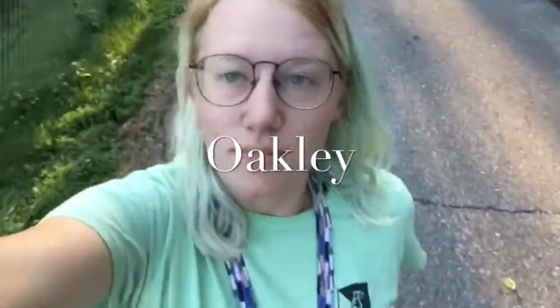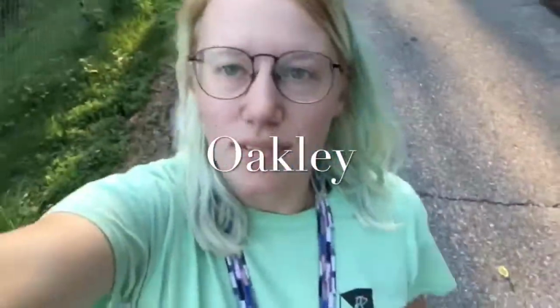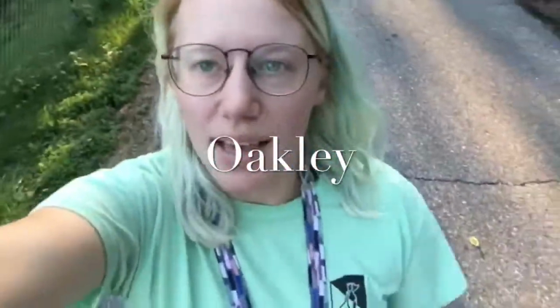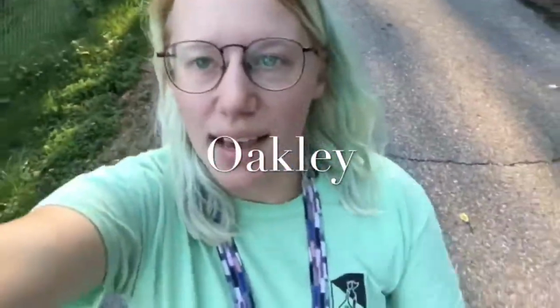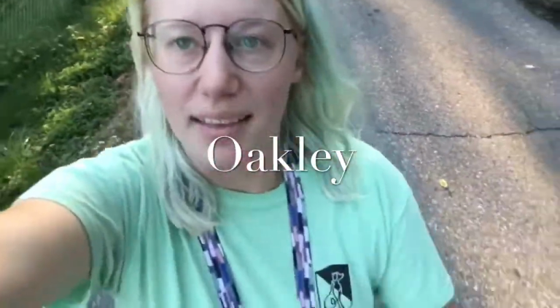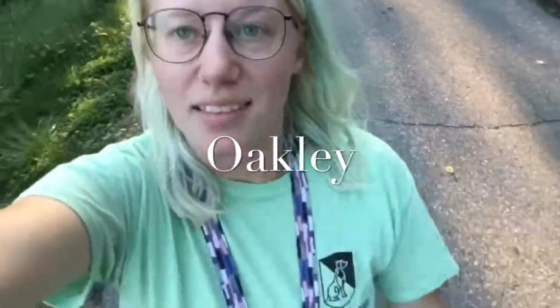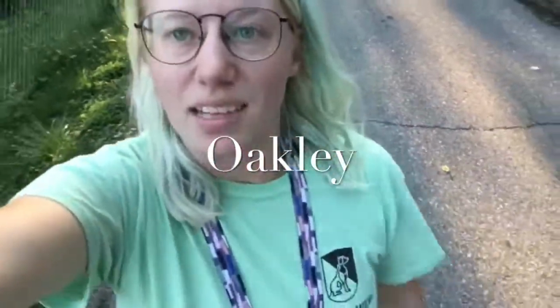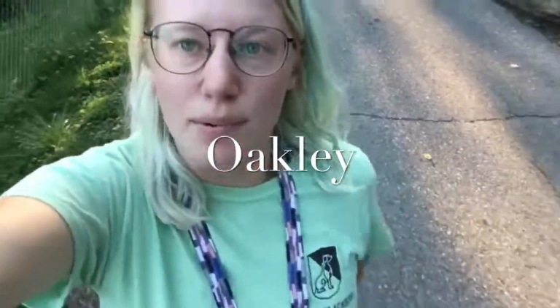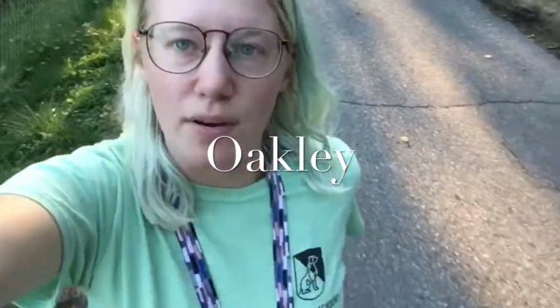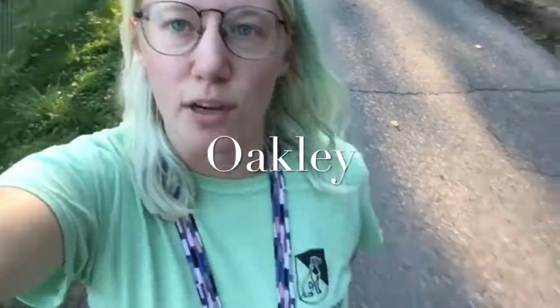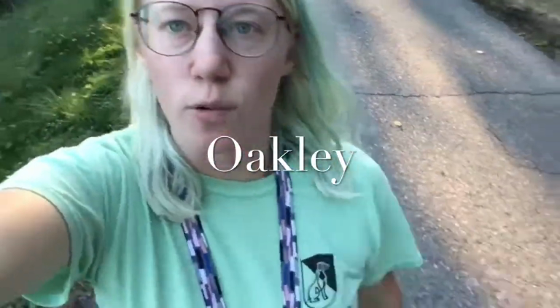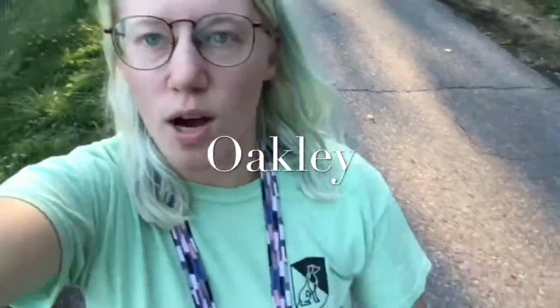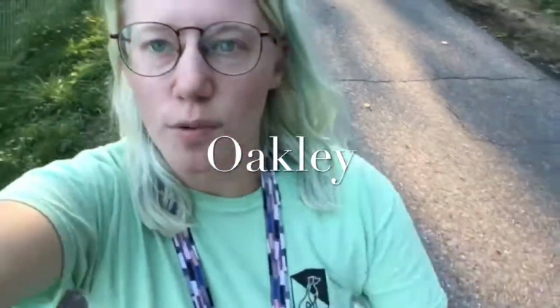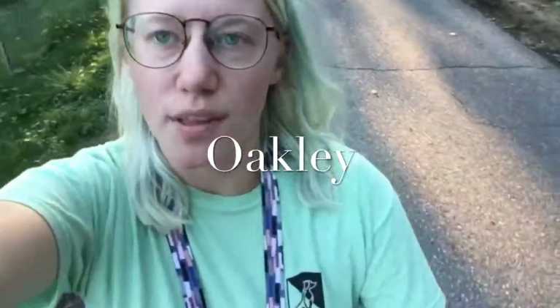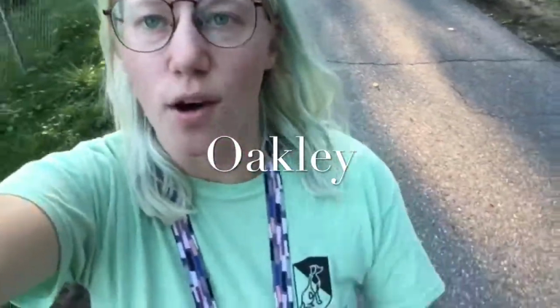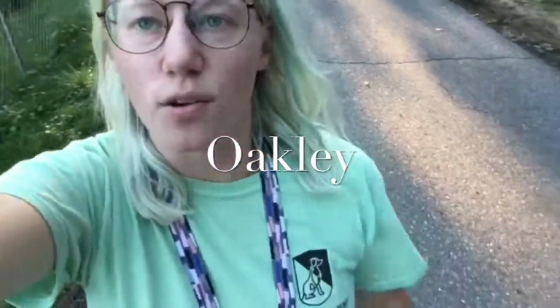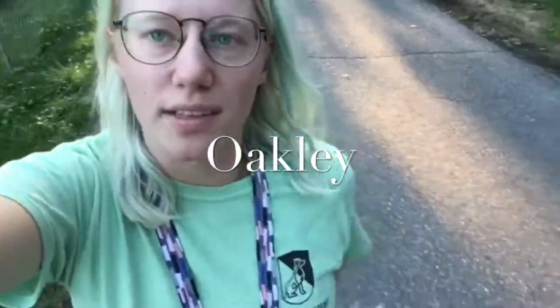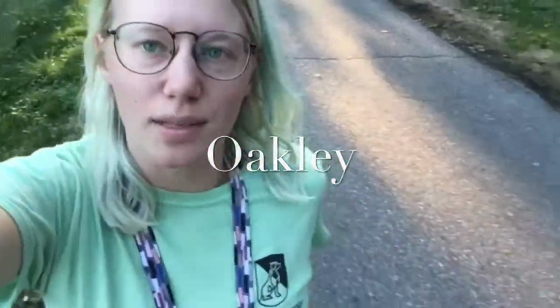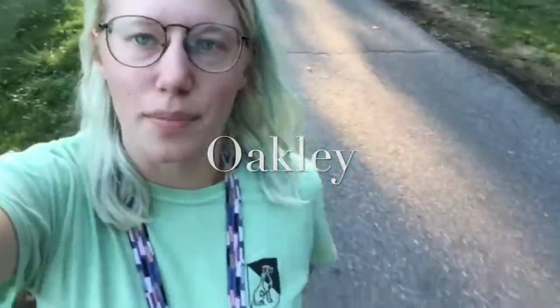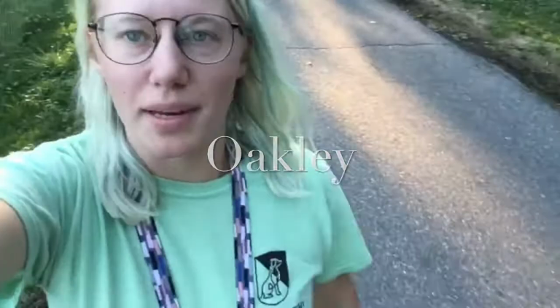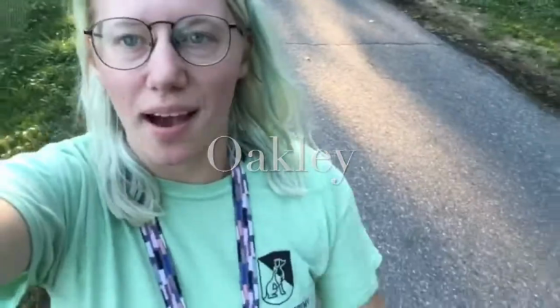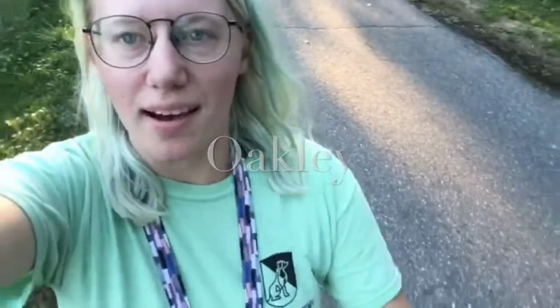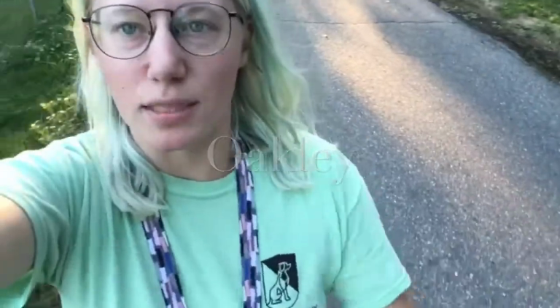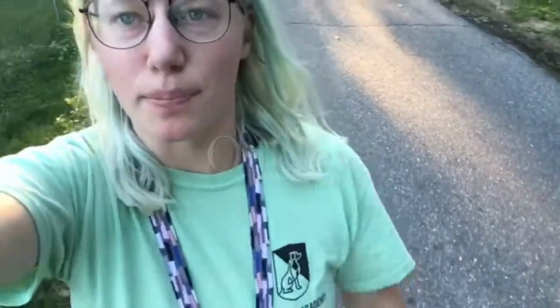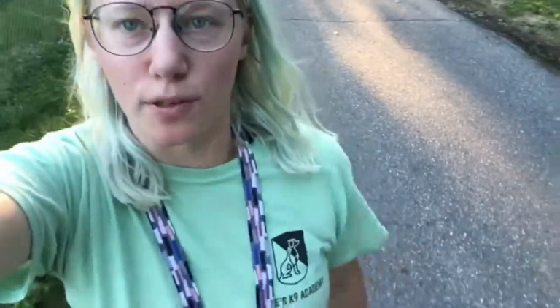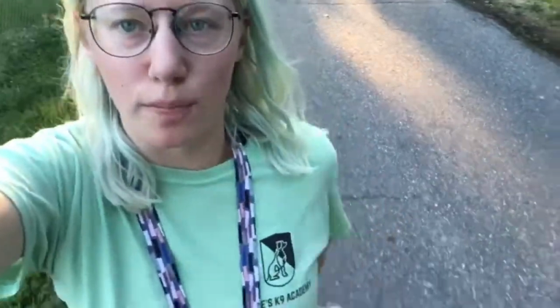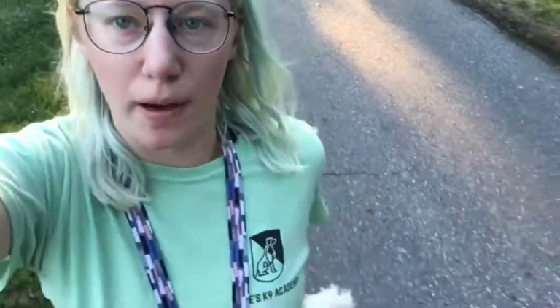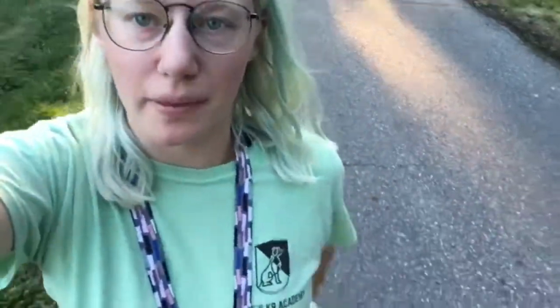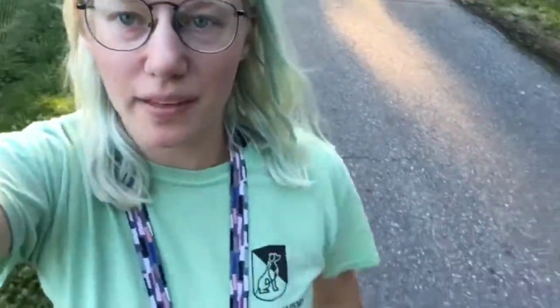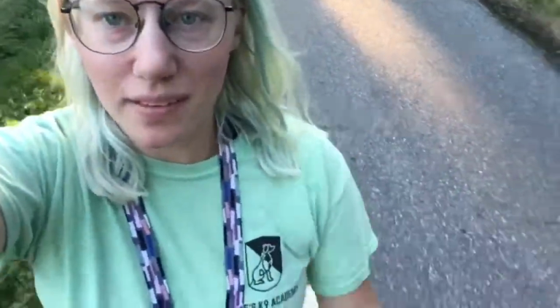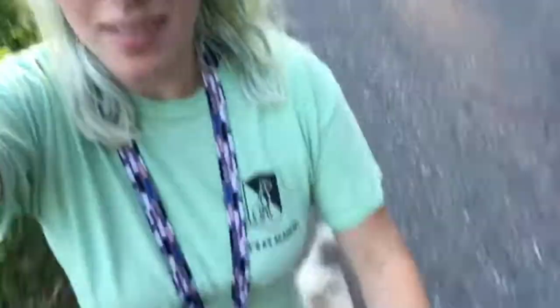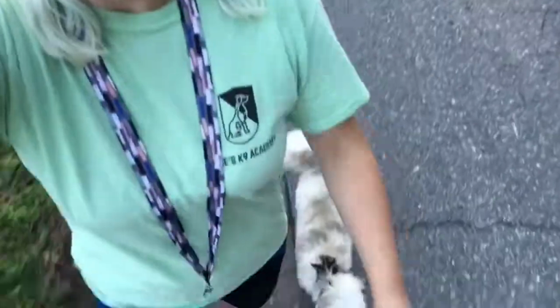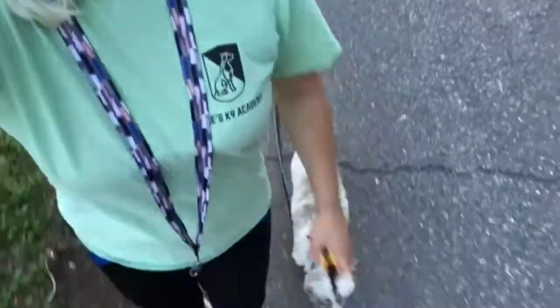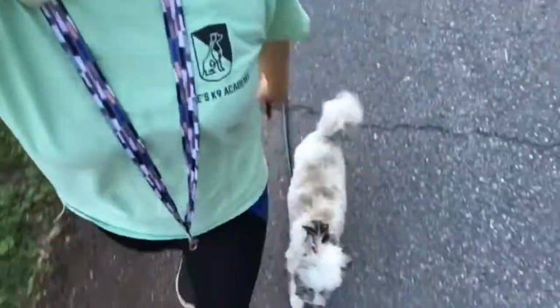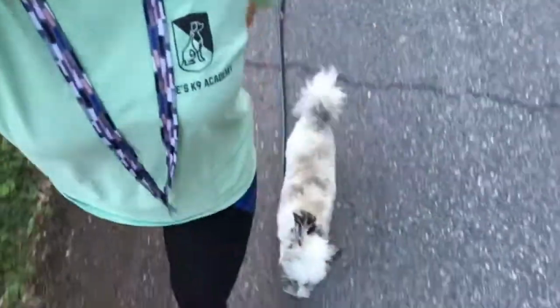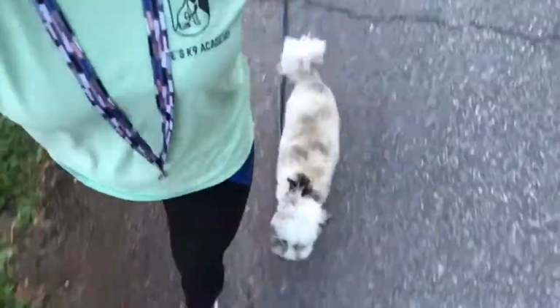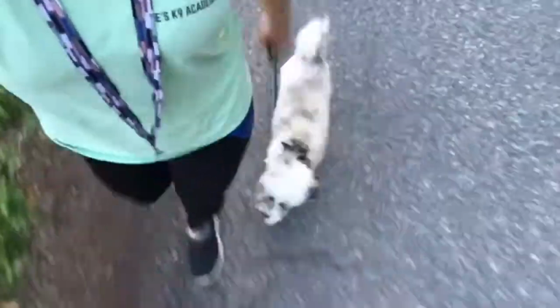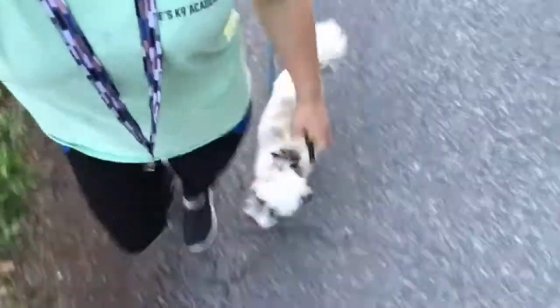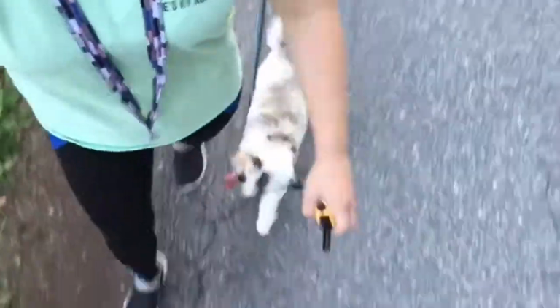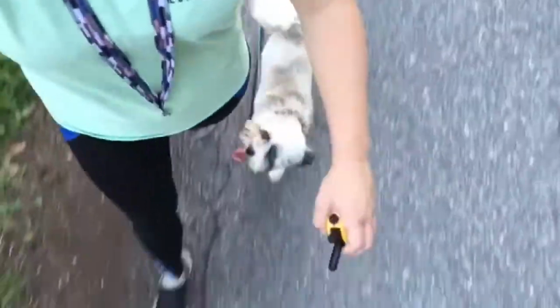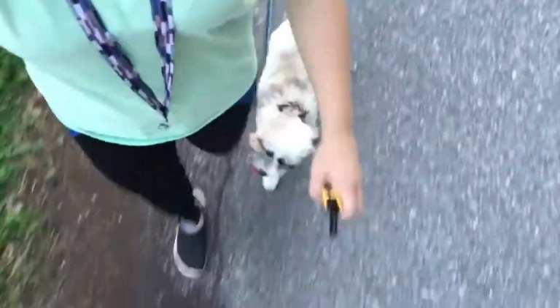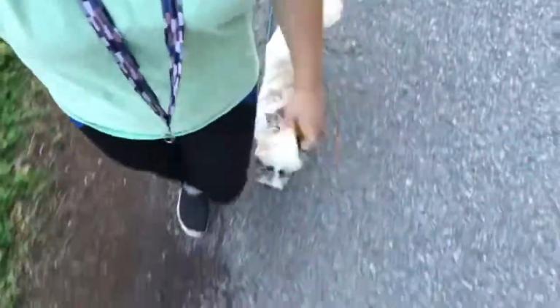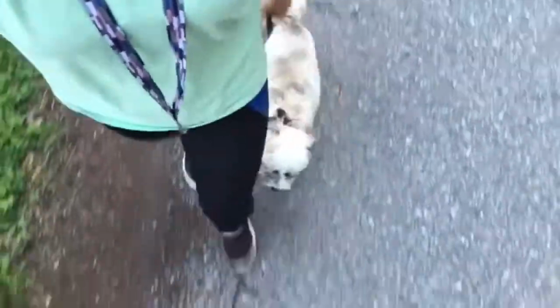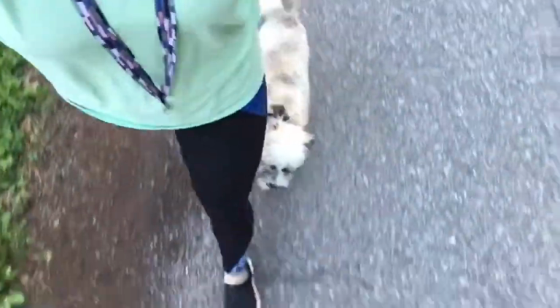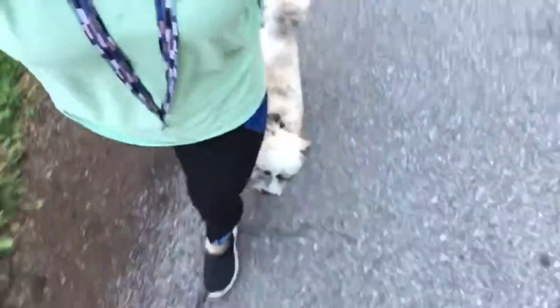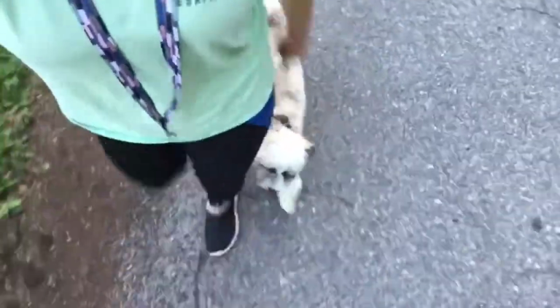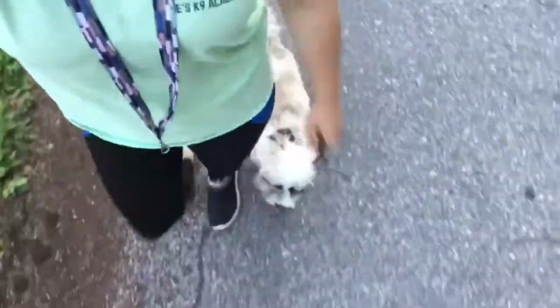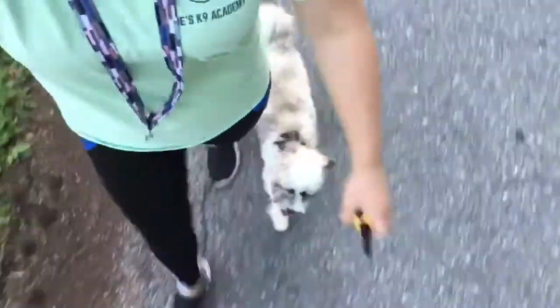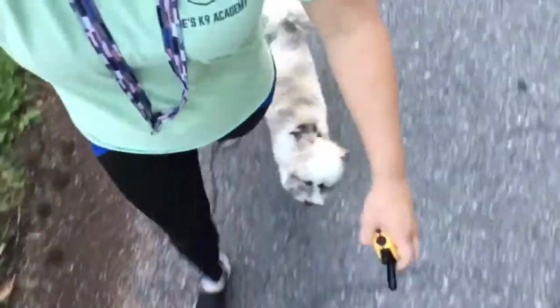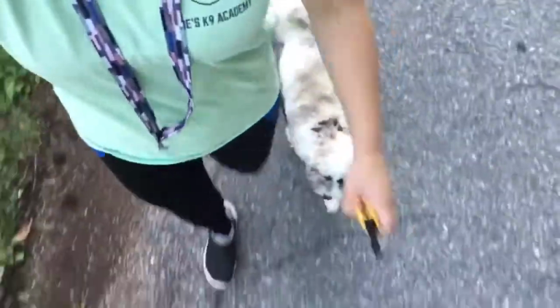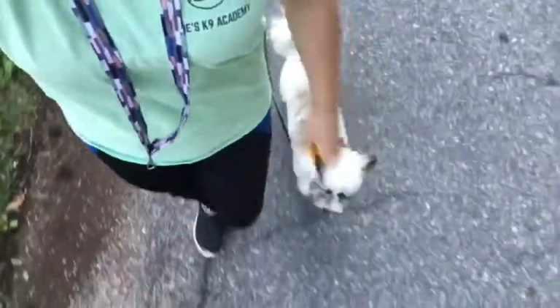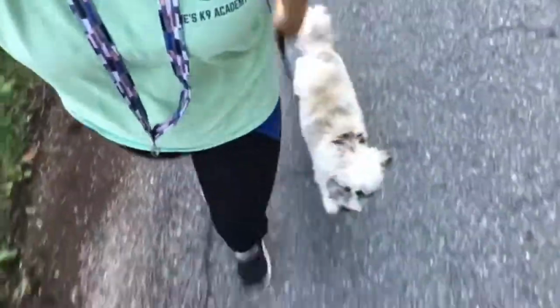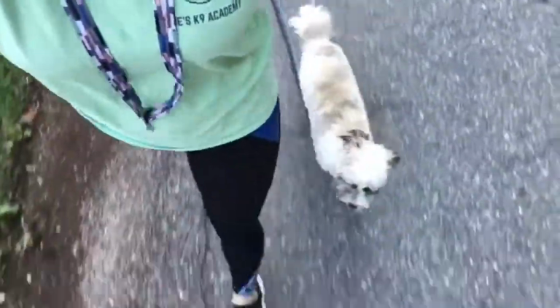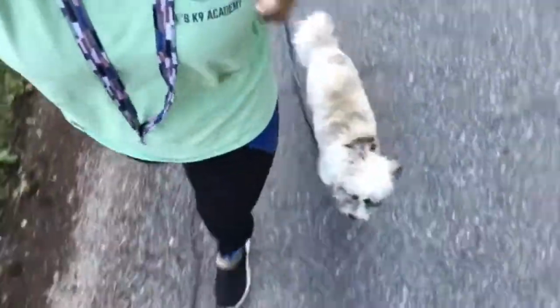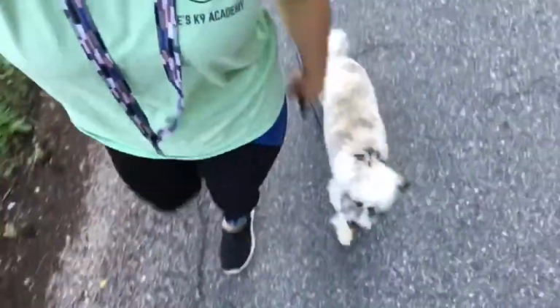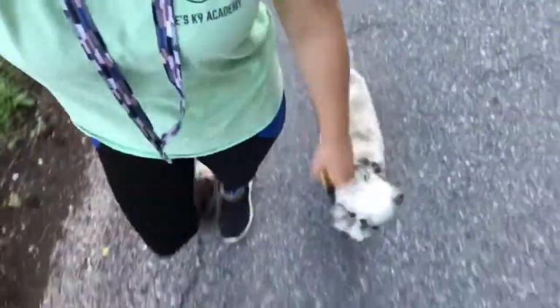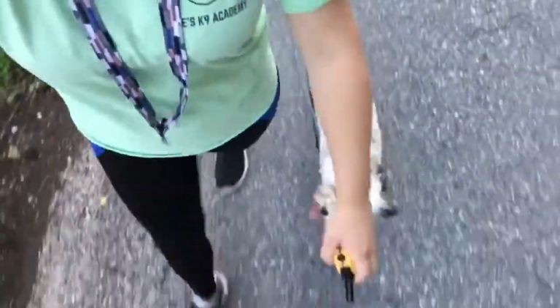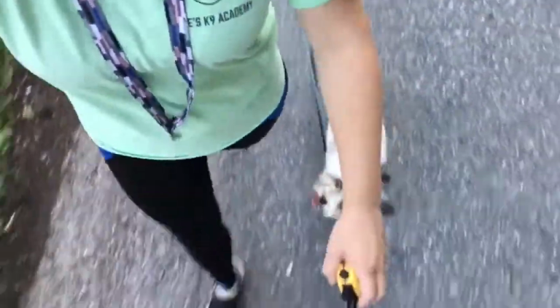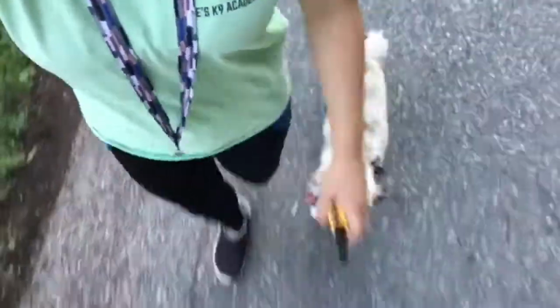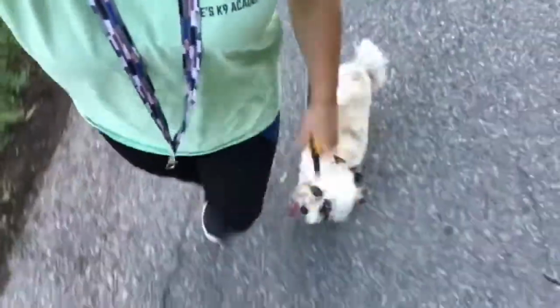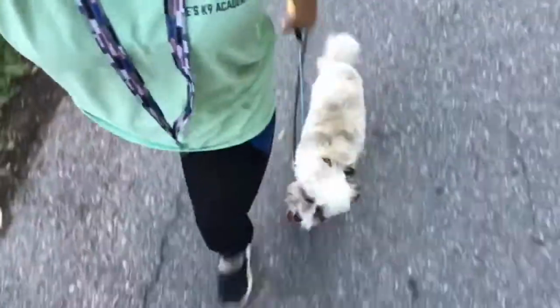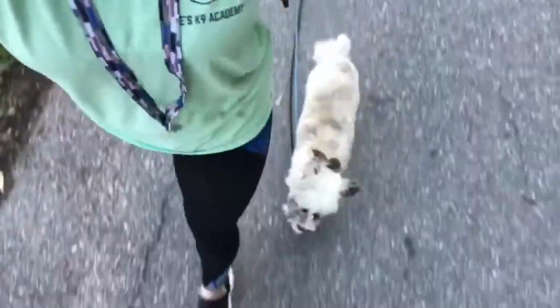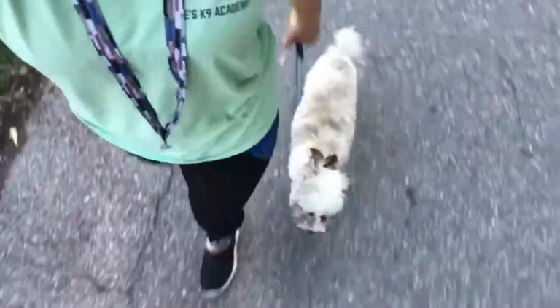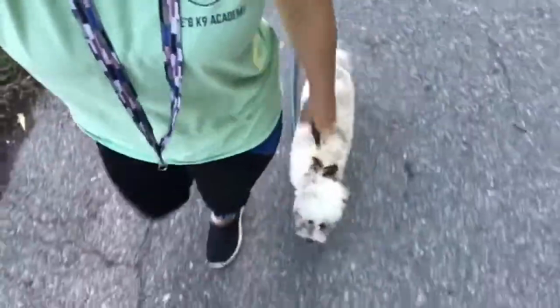Hey guys, I'm out for a walk with Oakley, the mini Aussie Poodle puppy. And he's showing off his beautiful heel.